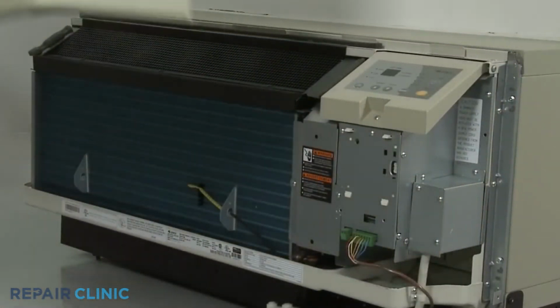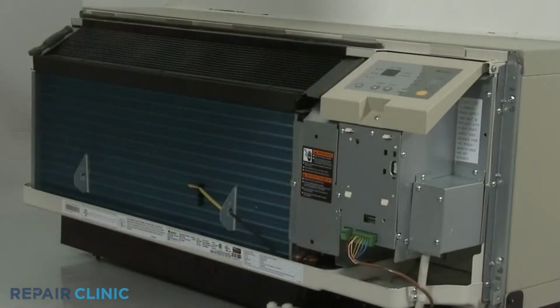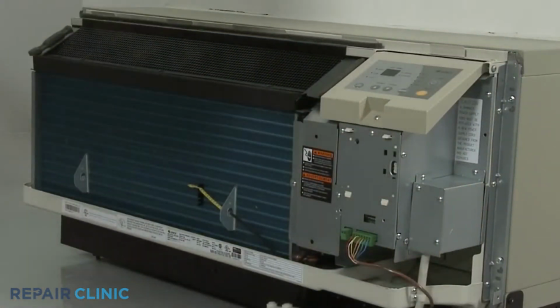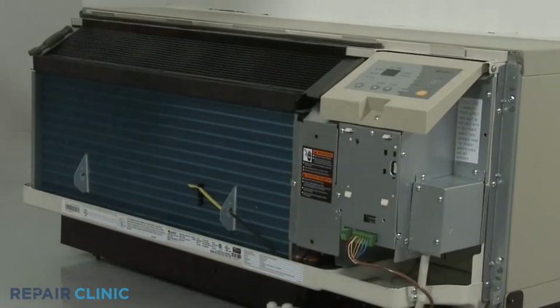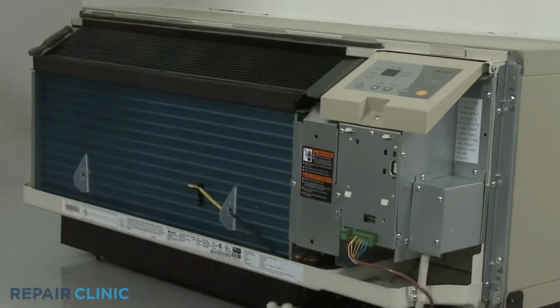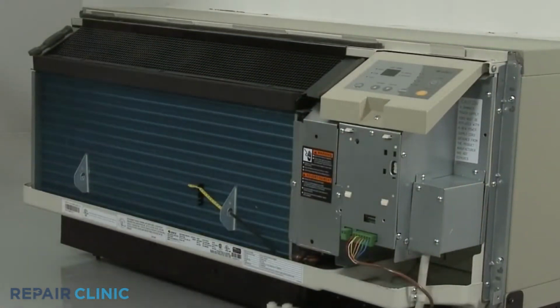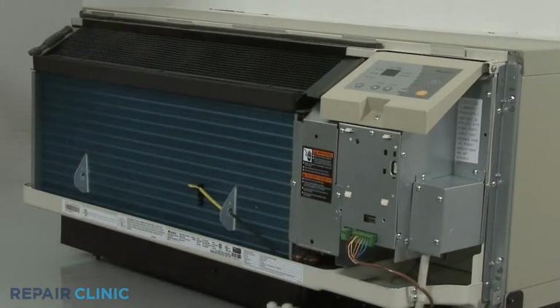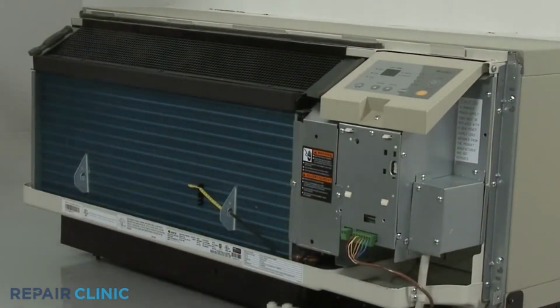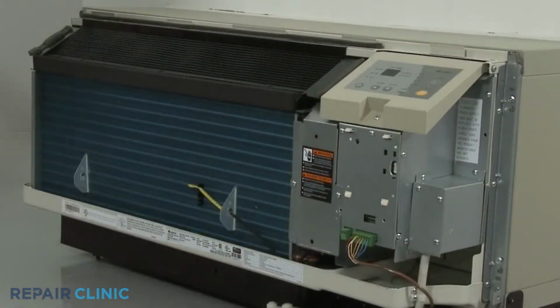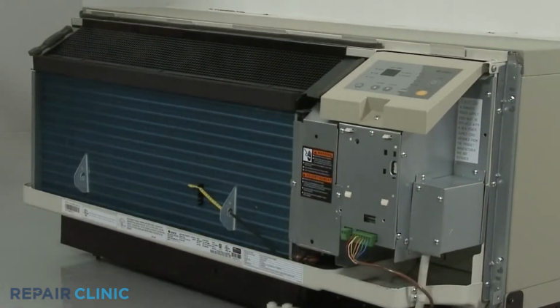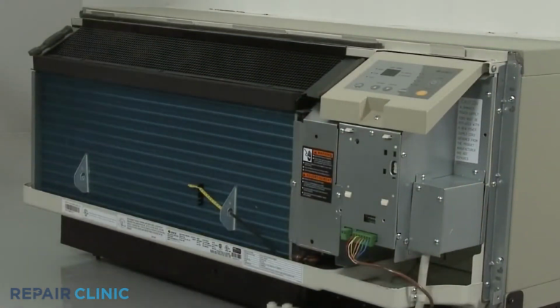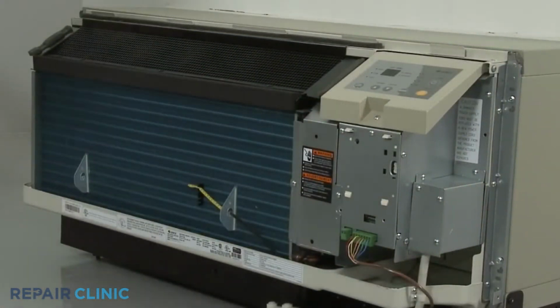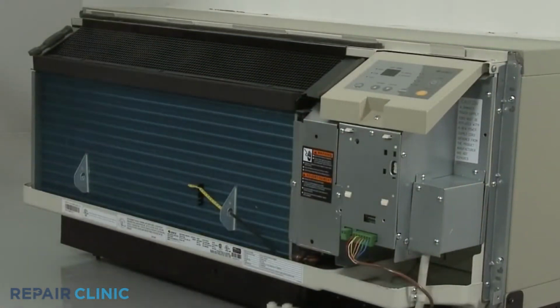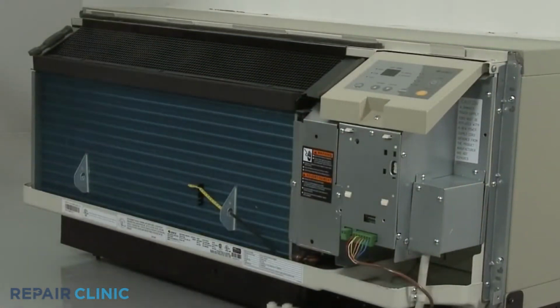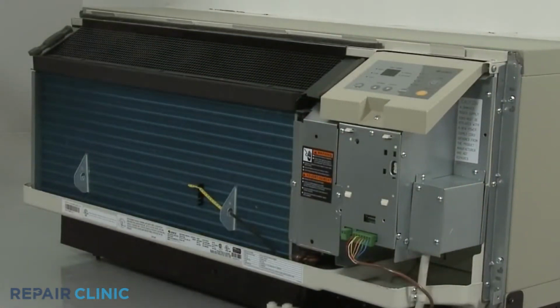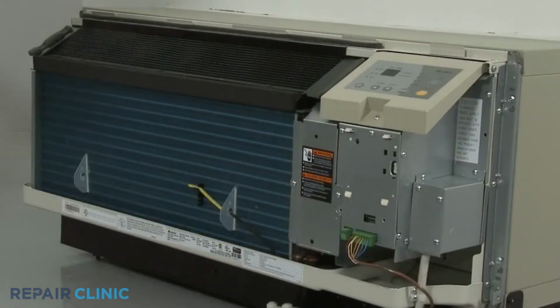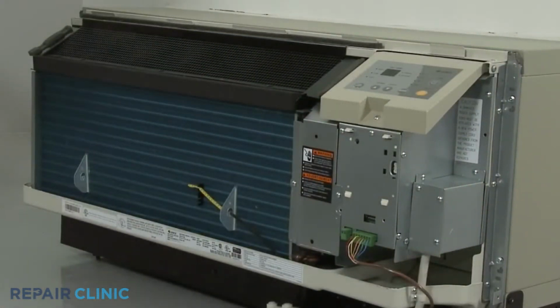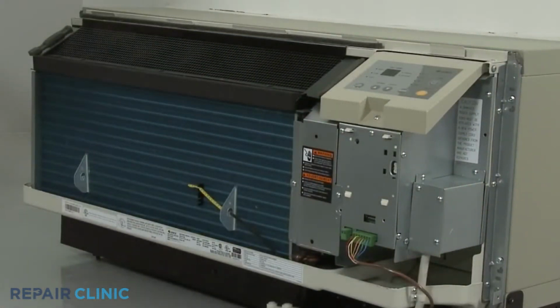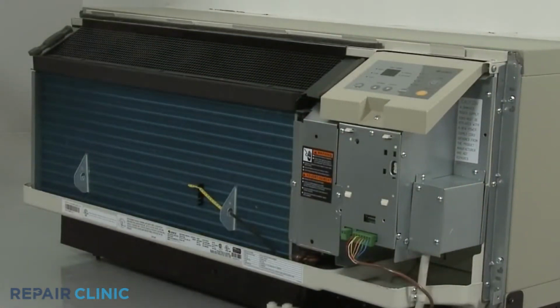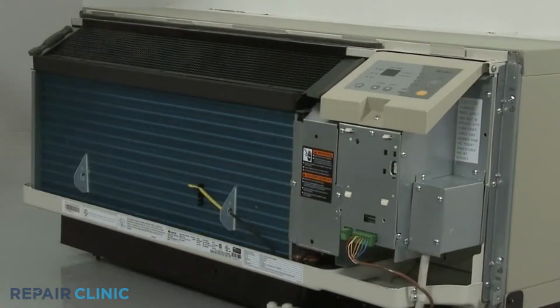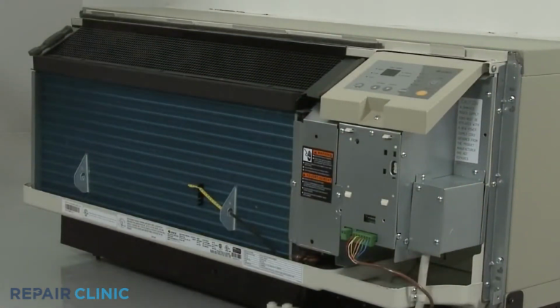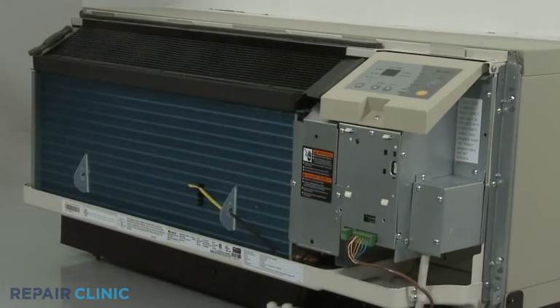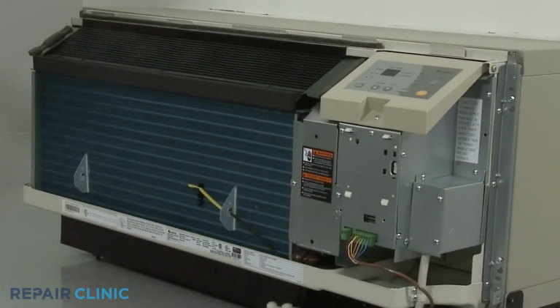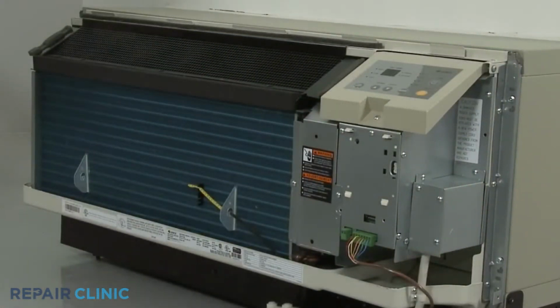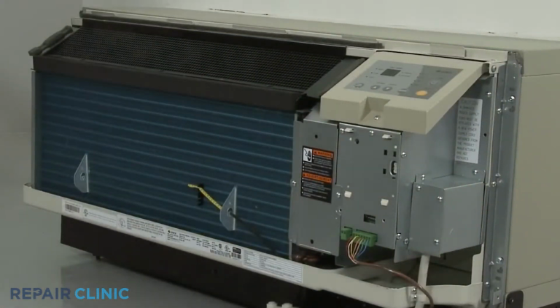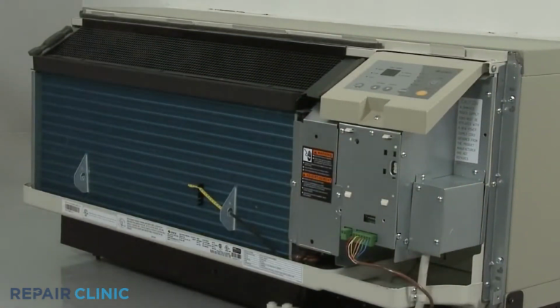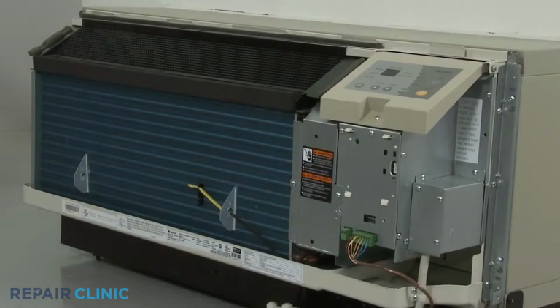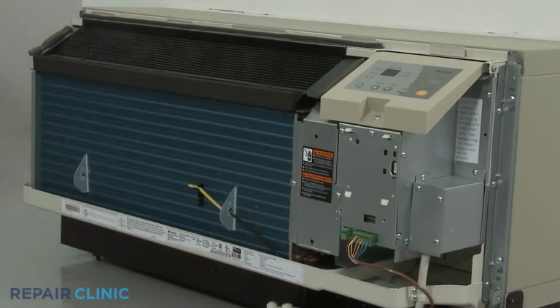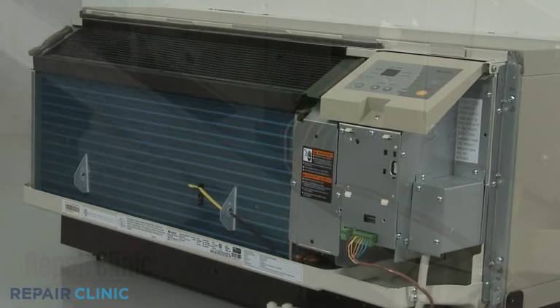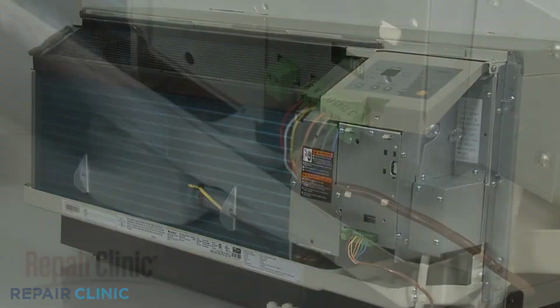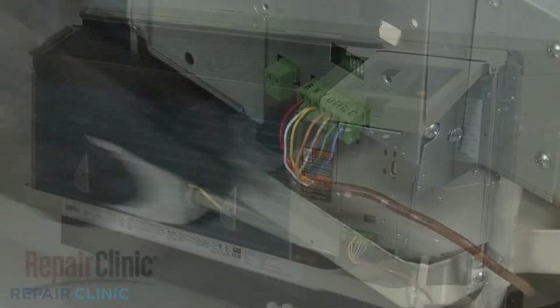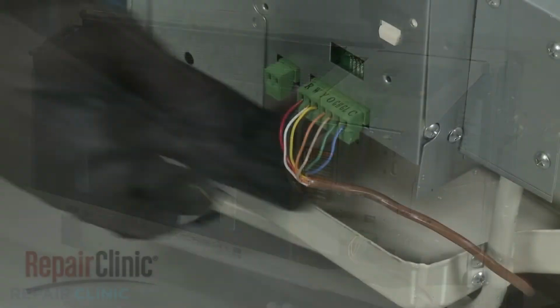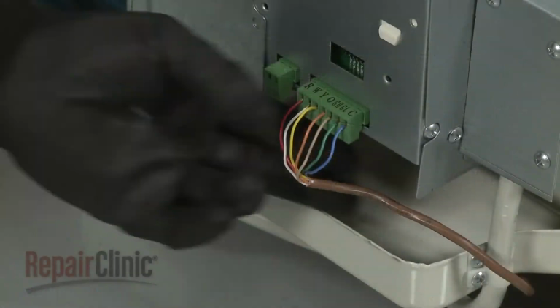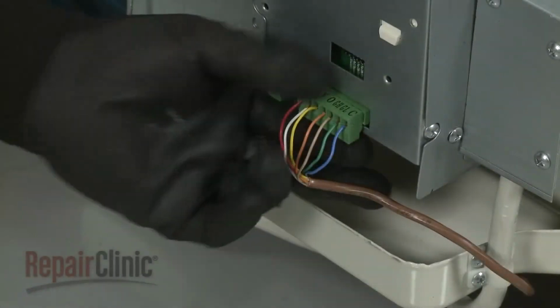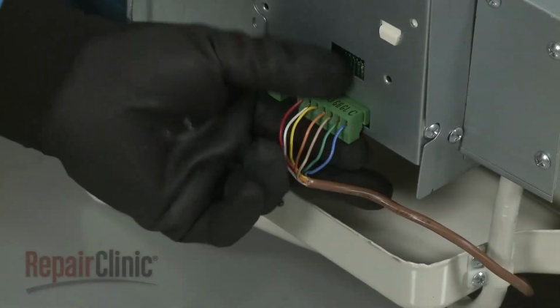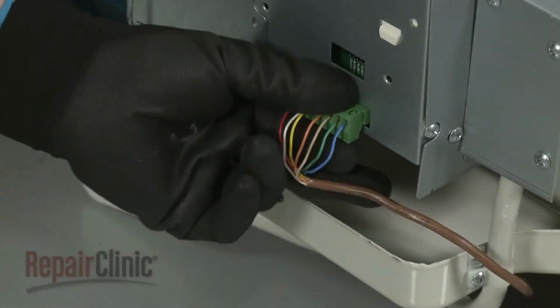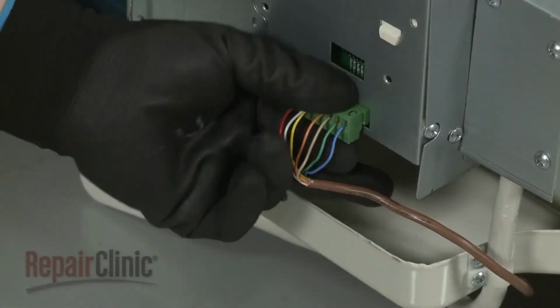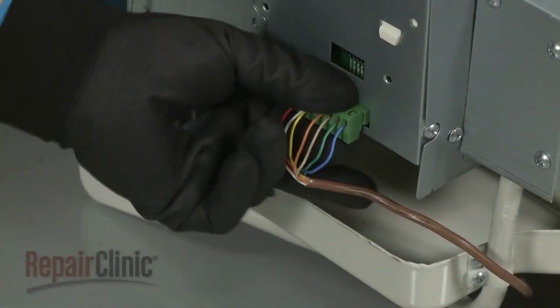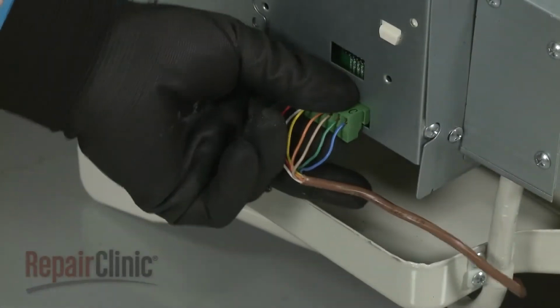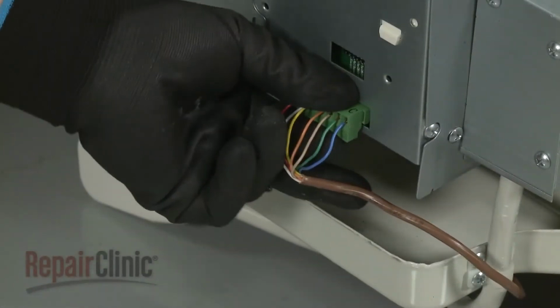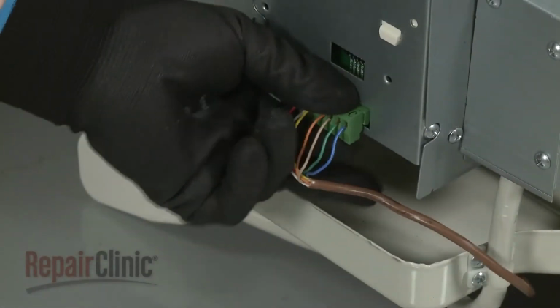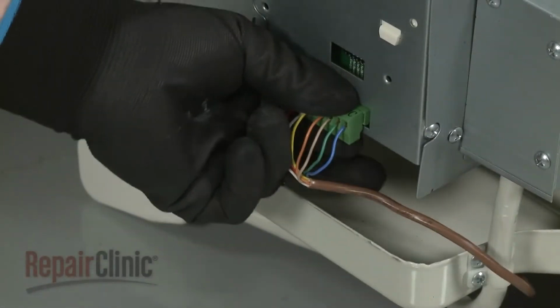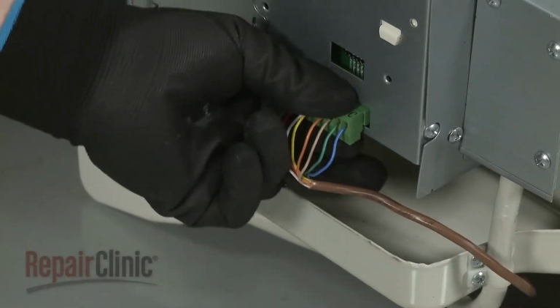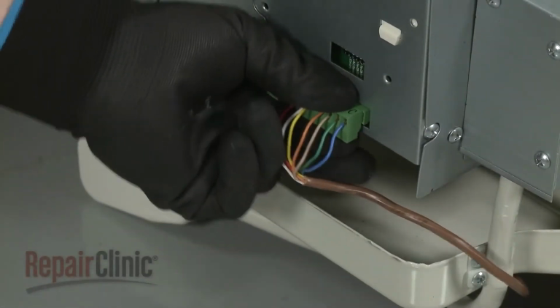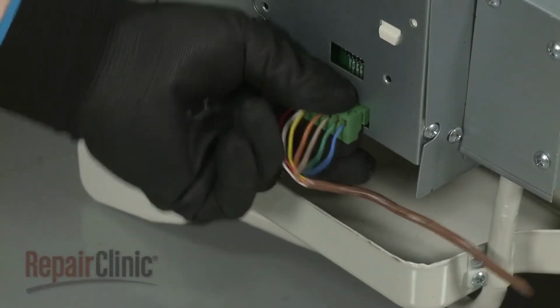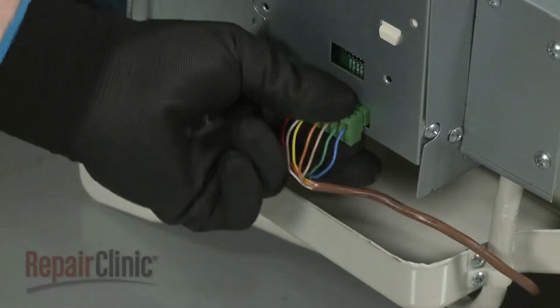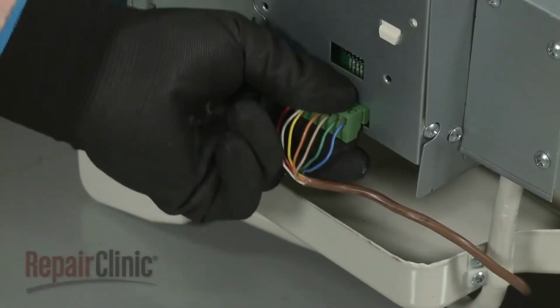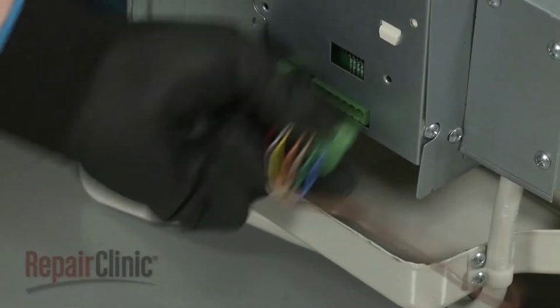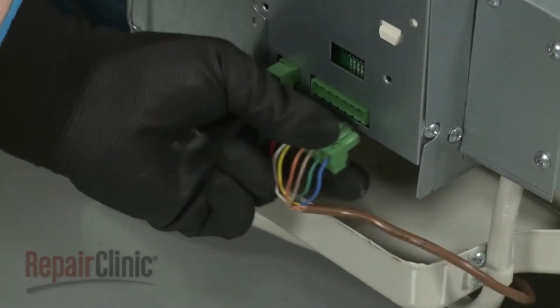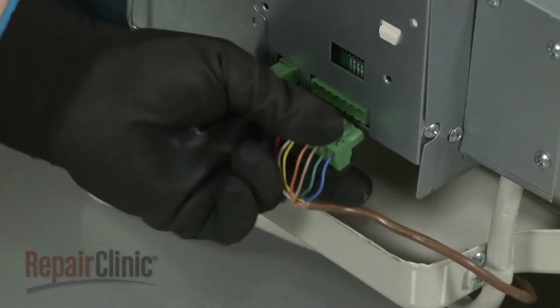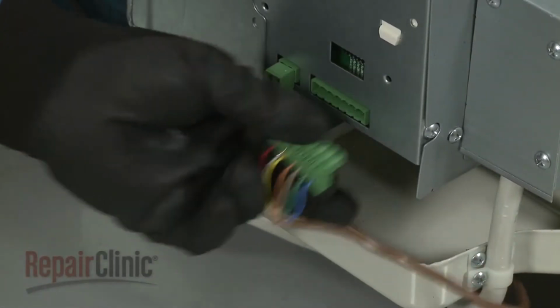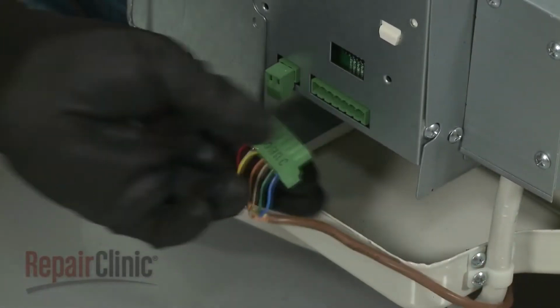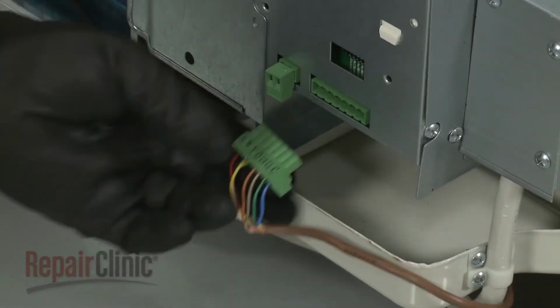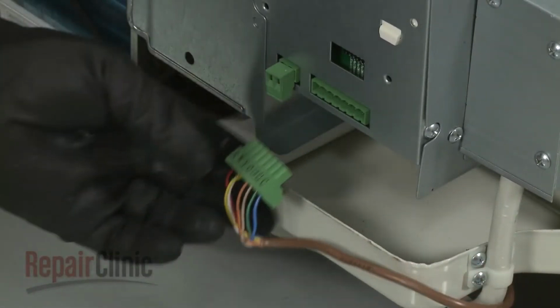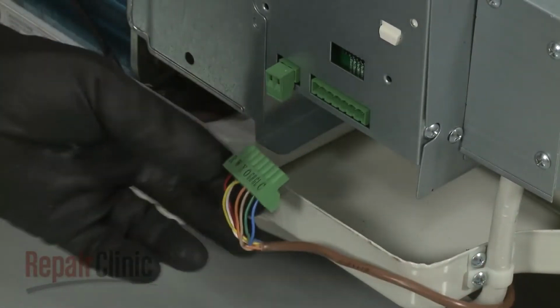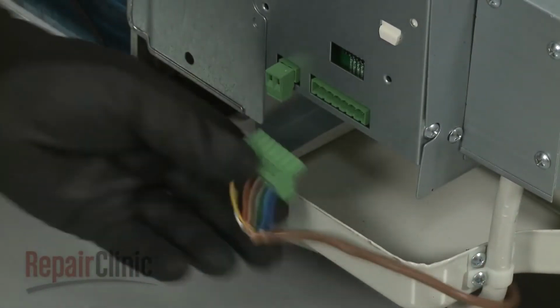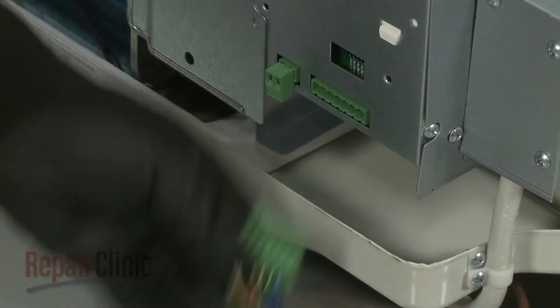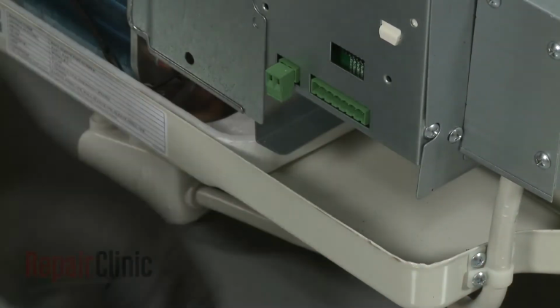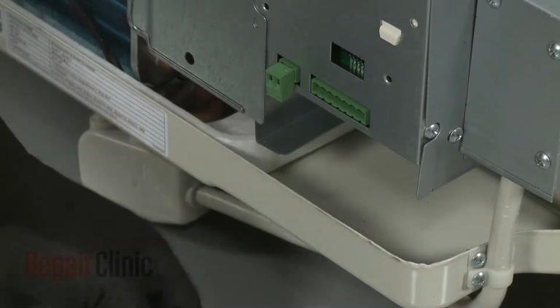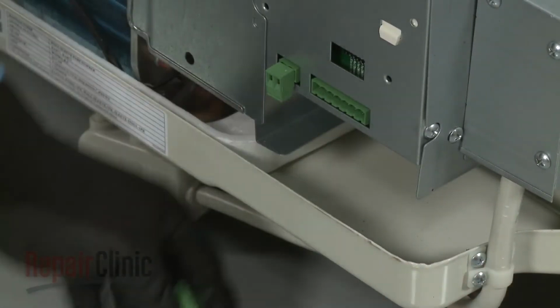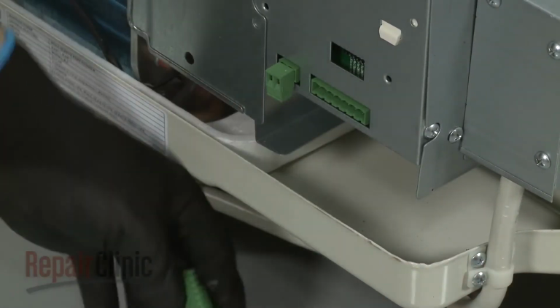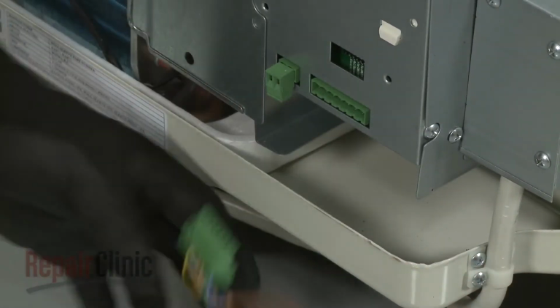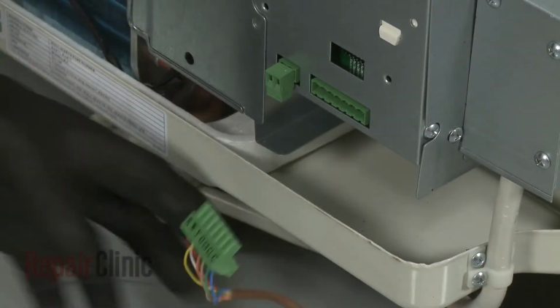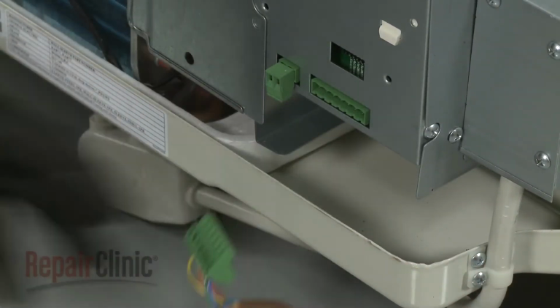If applicable, disconnect the wall thermostat wire connector and the energy management wire connector.